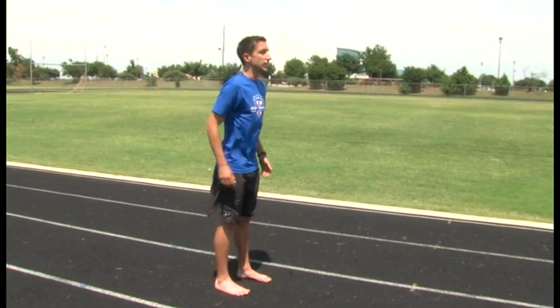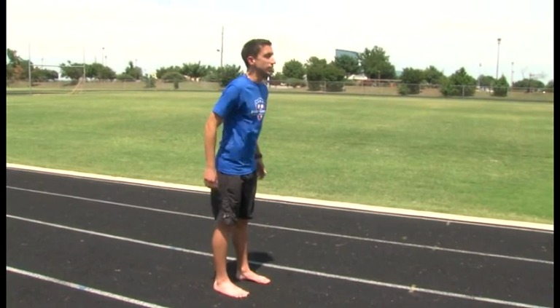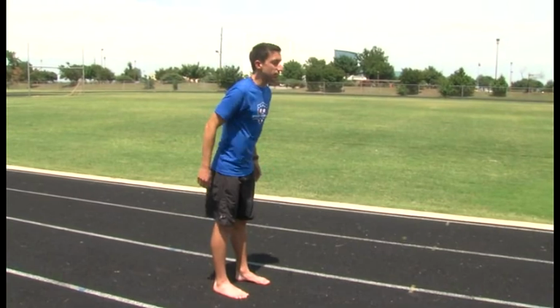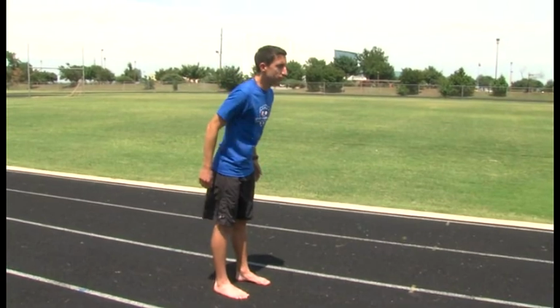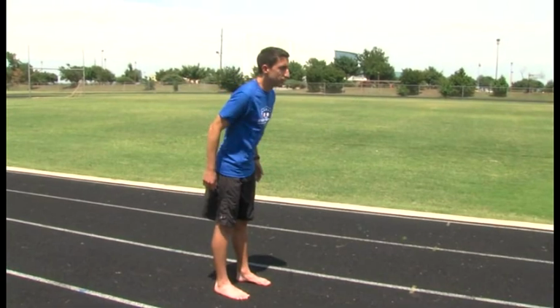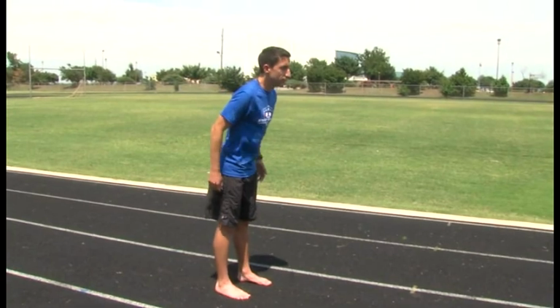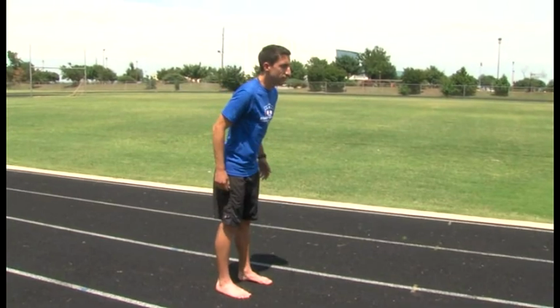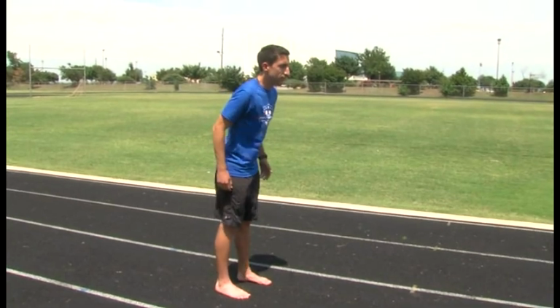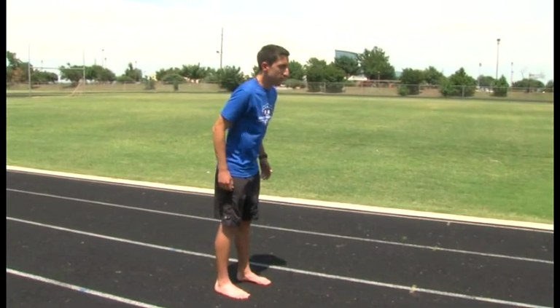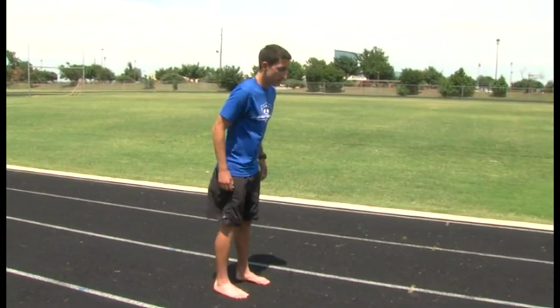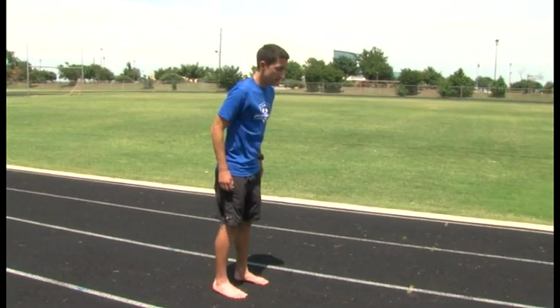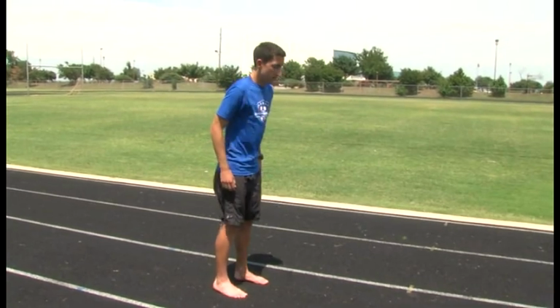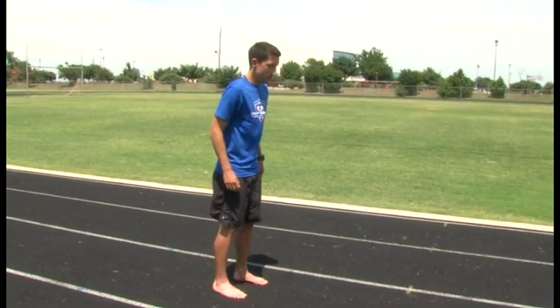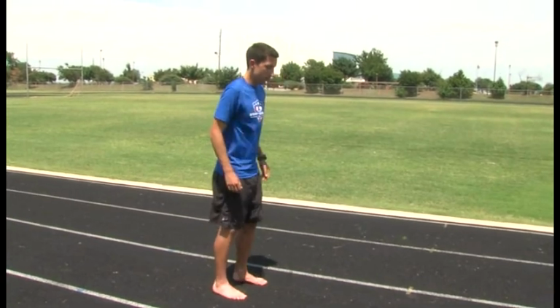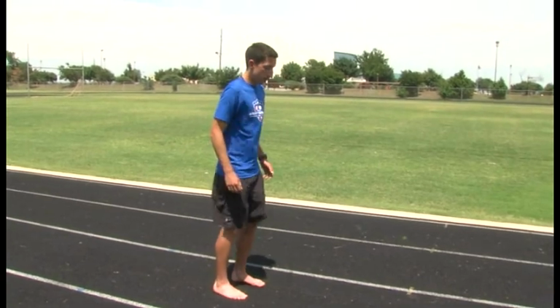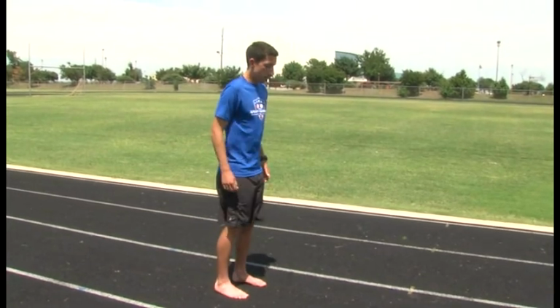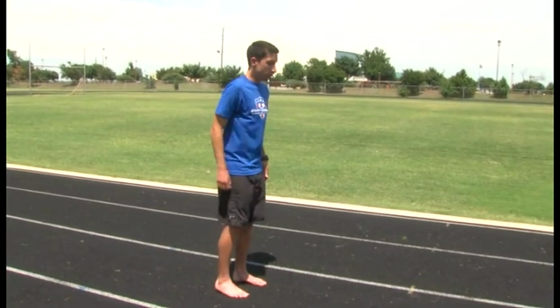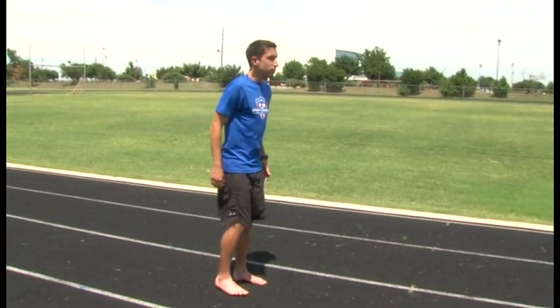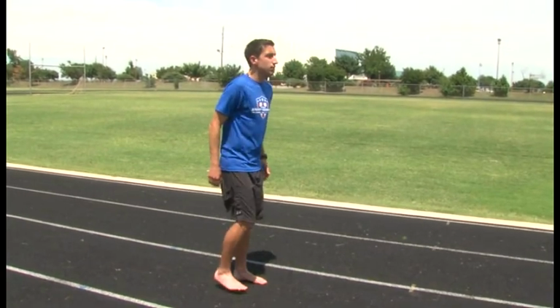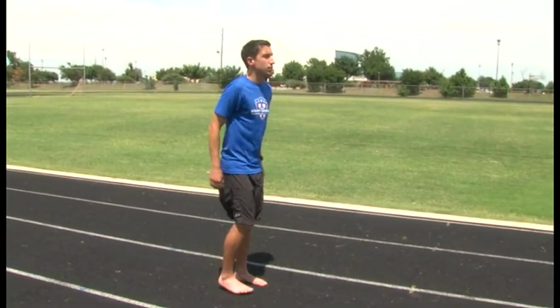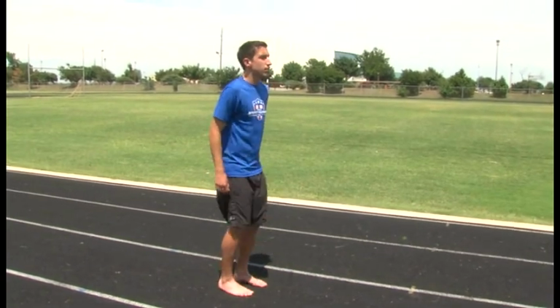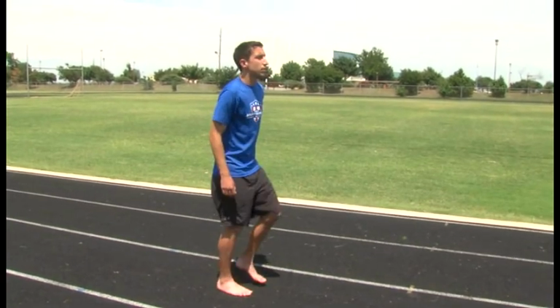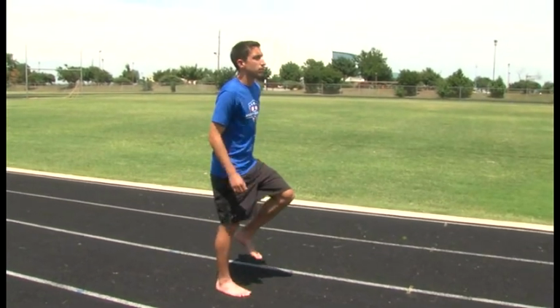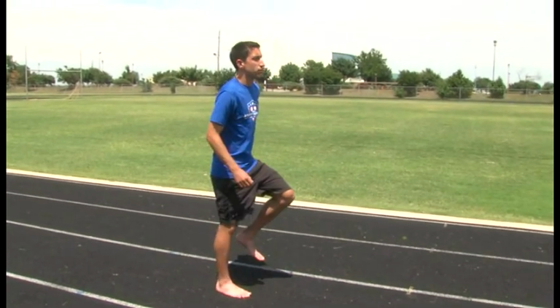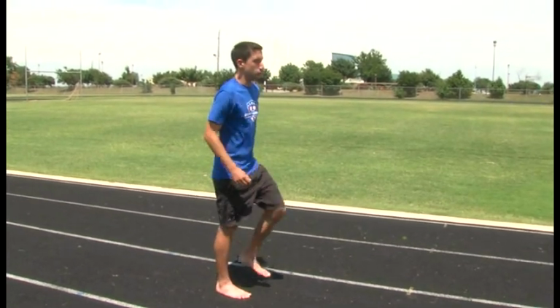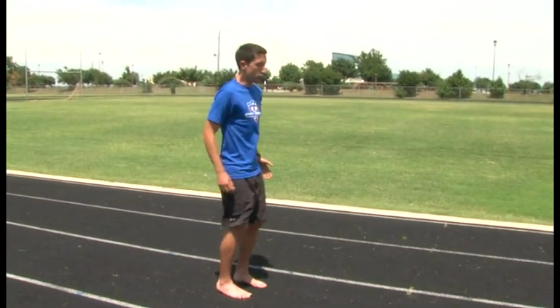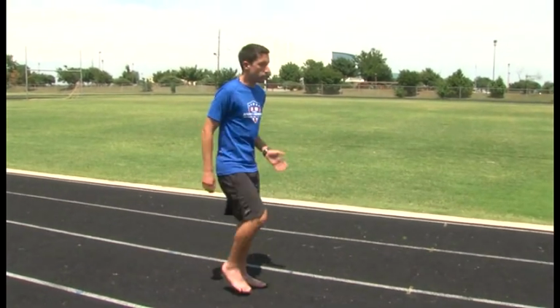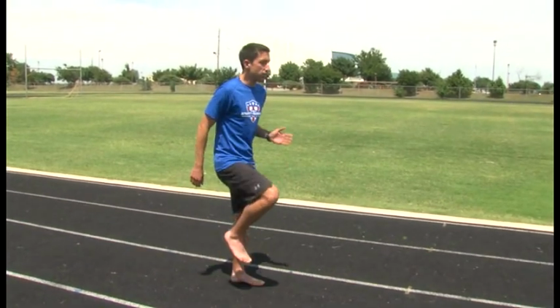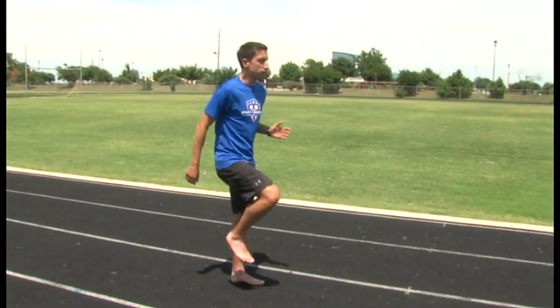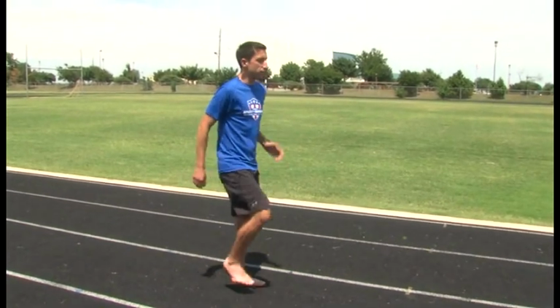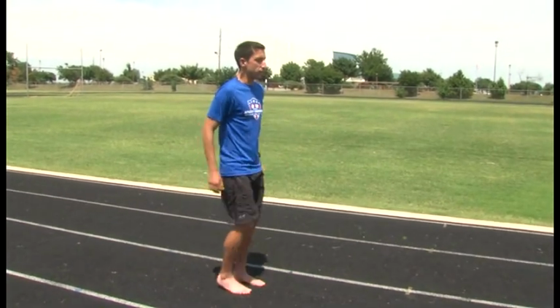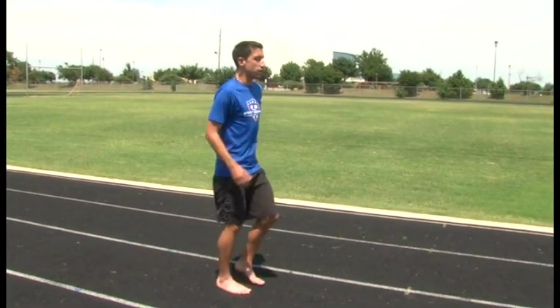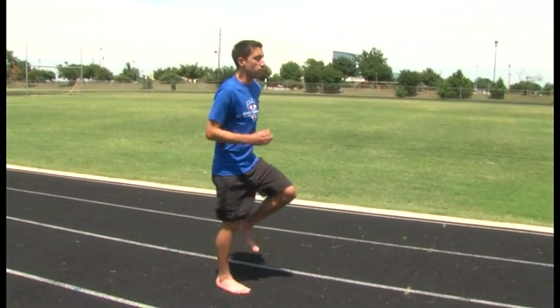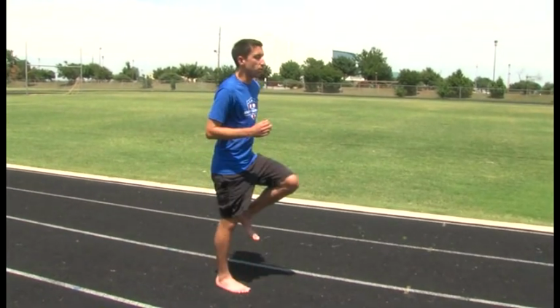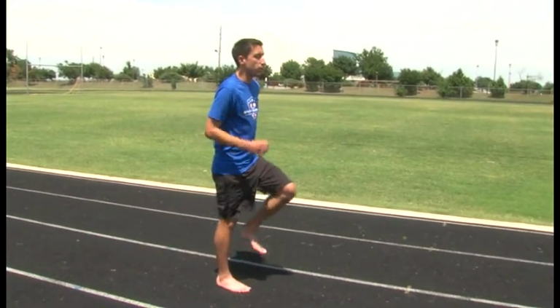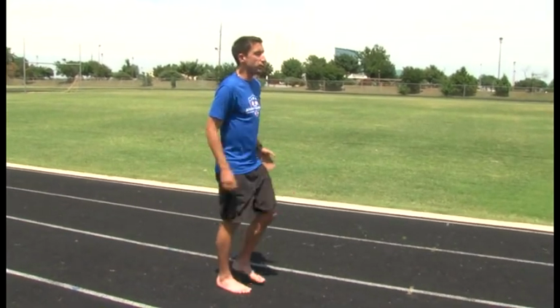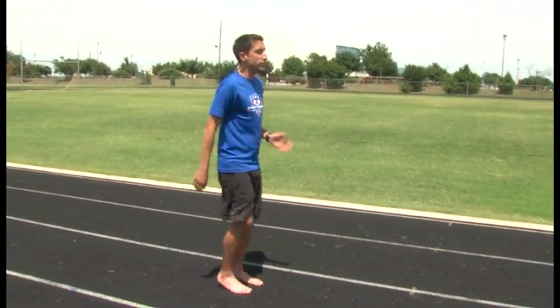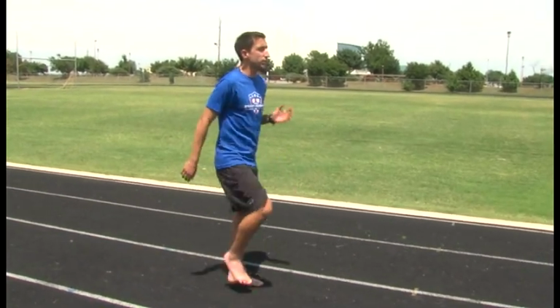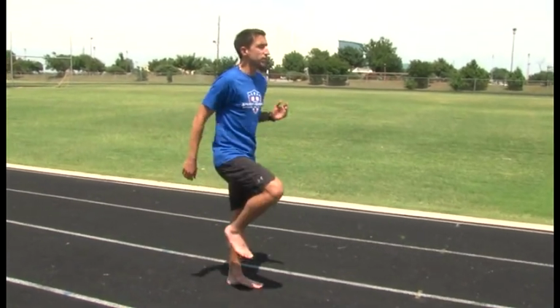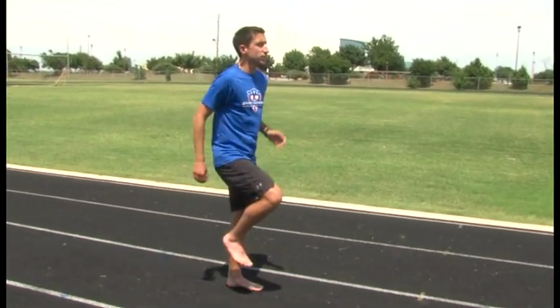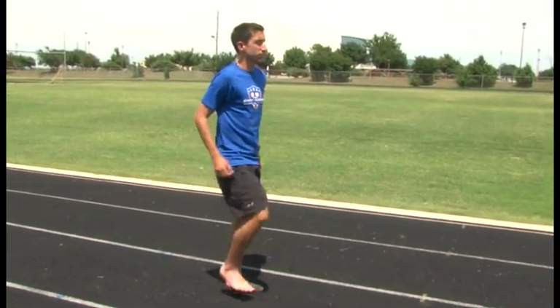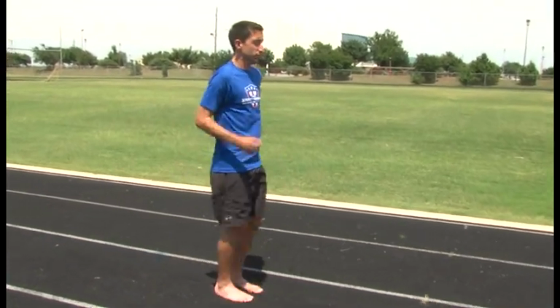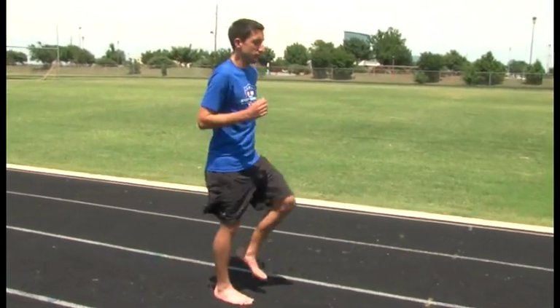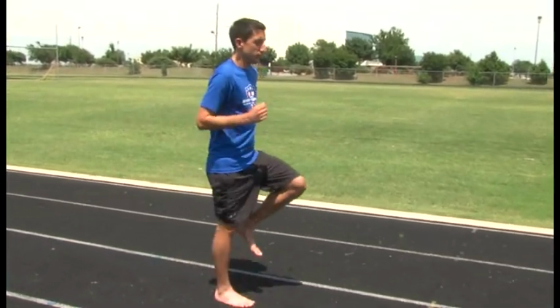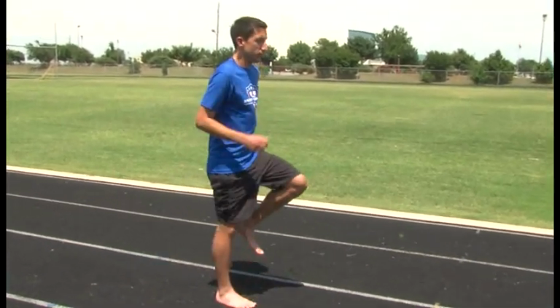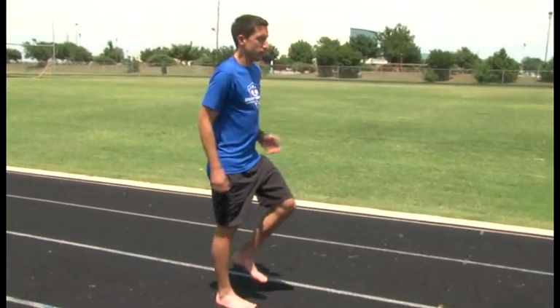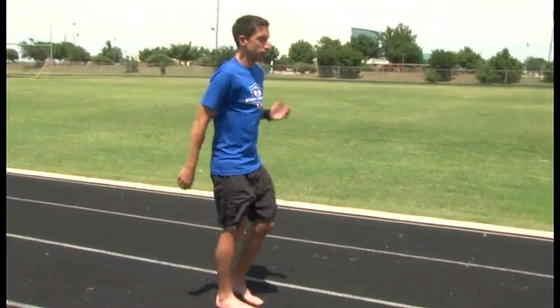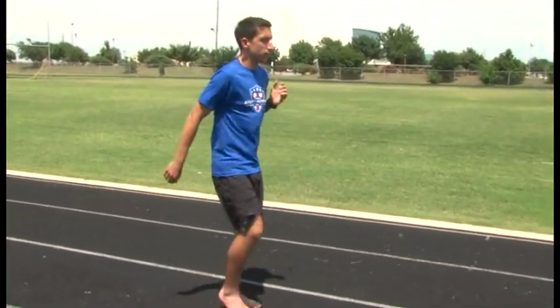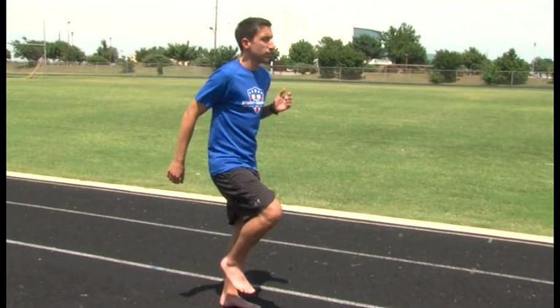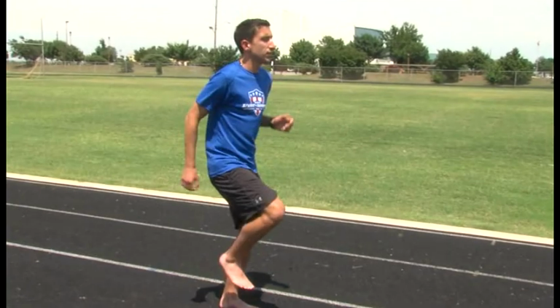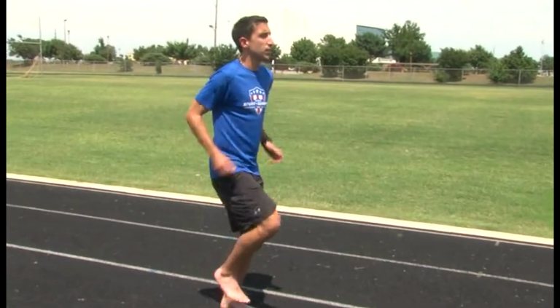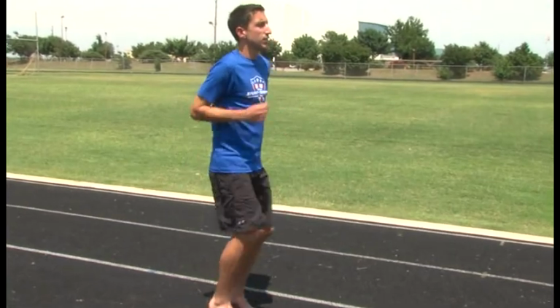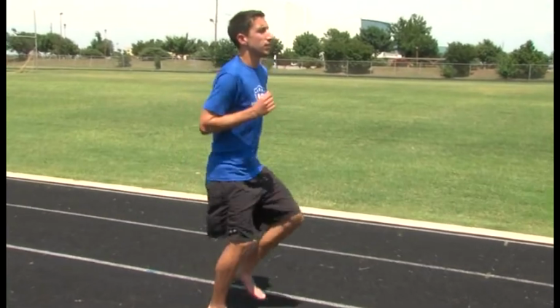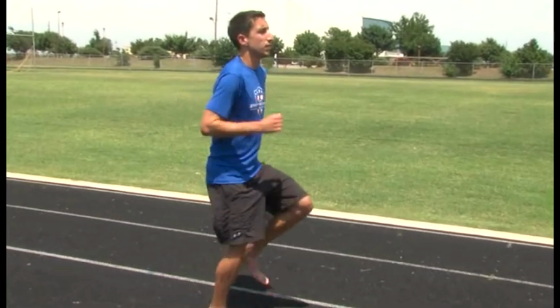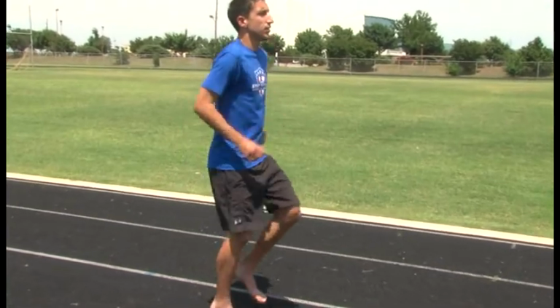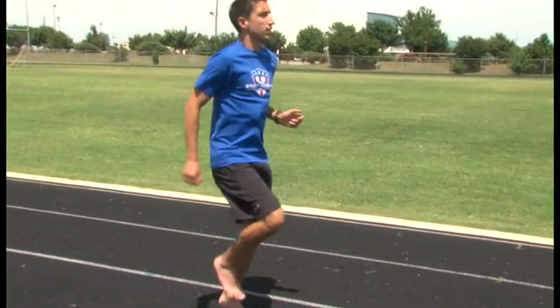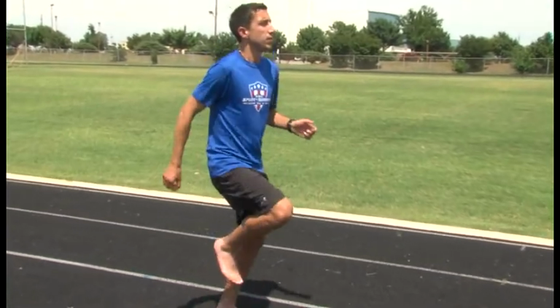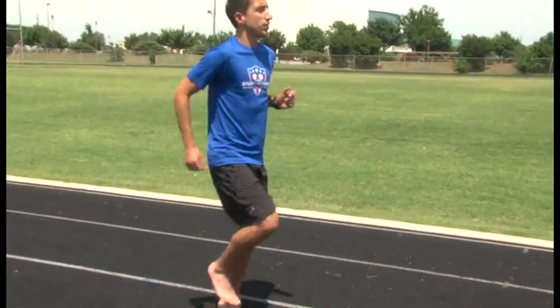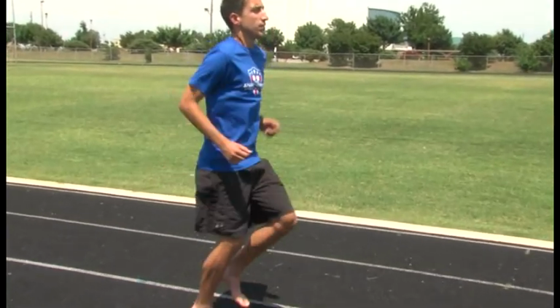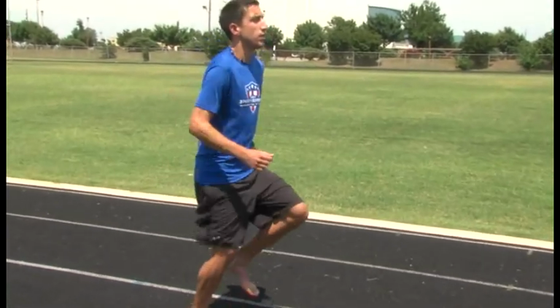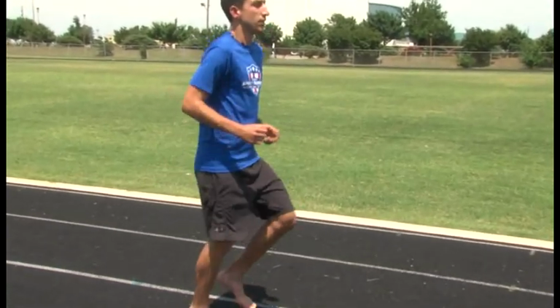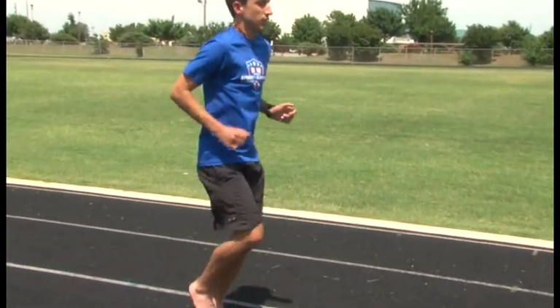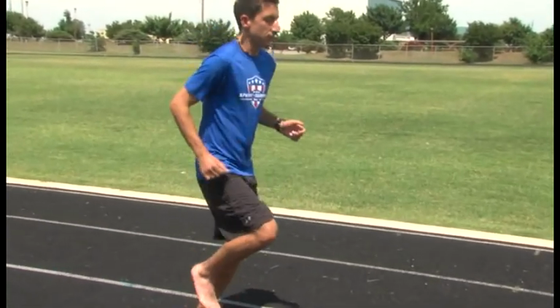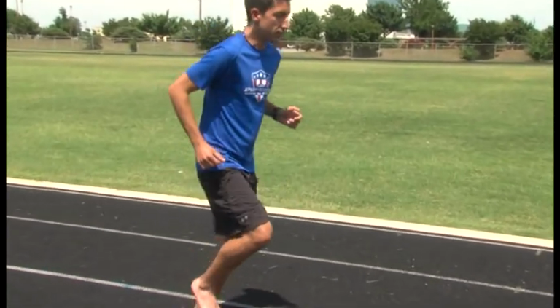Next up is leaning. When you lean, you're going to have a forward lean from your hips, not a bend. There's a big difference between a lean and a bend.